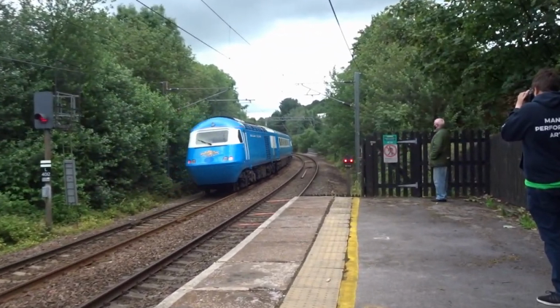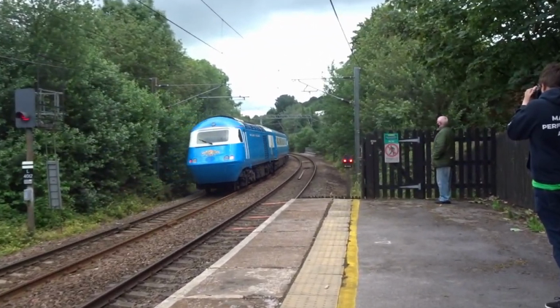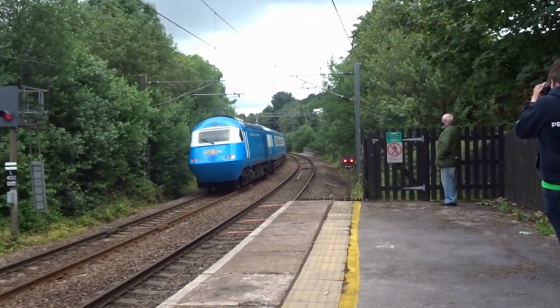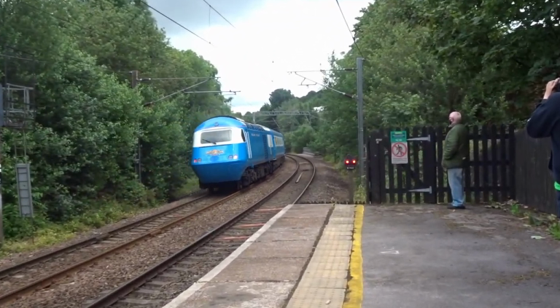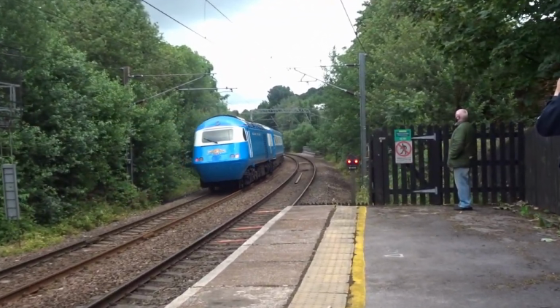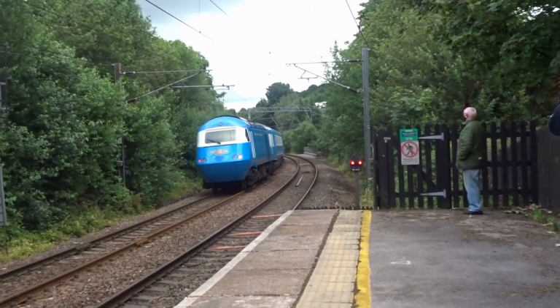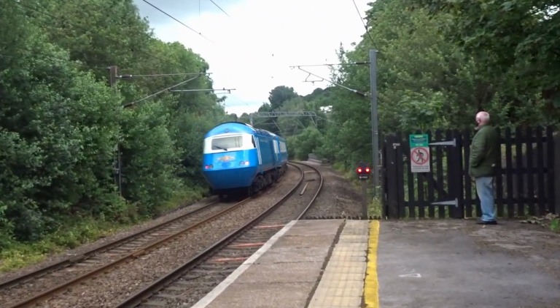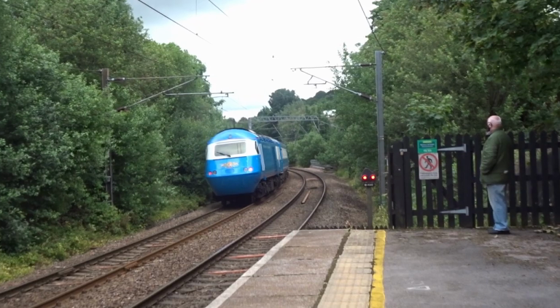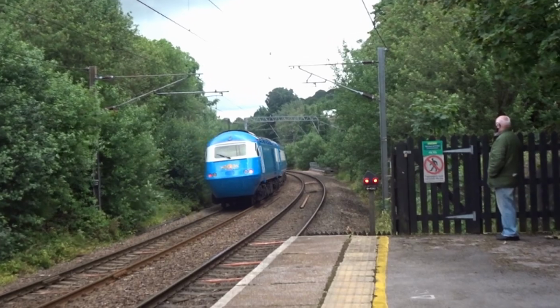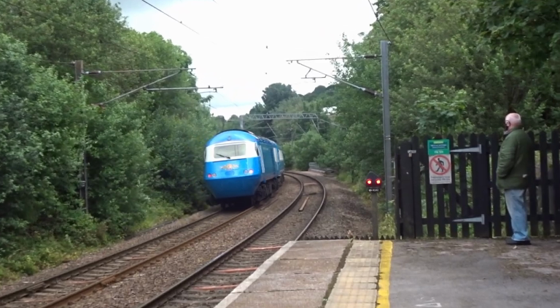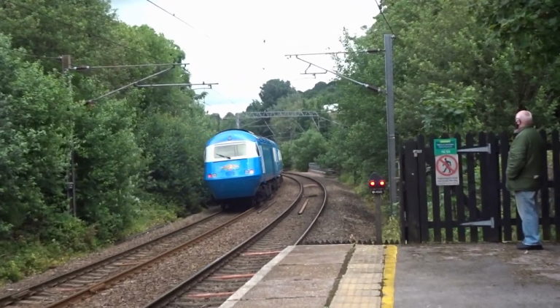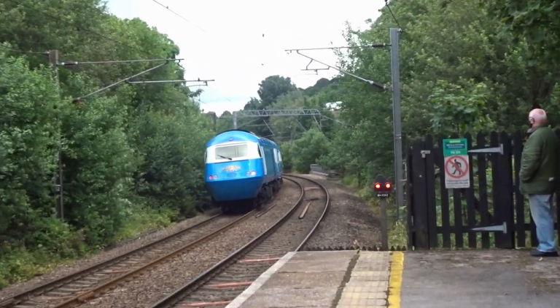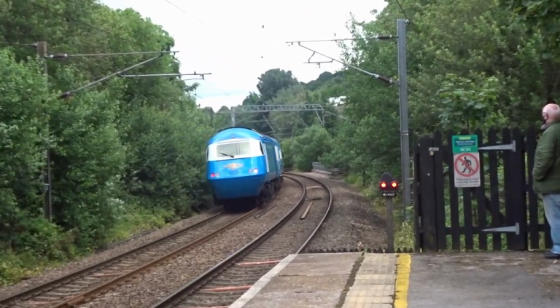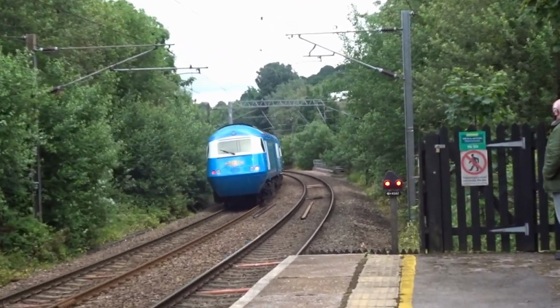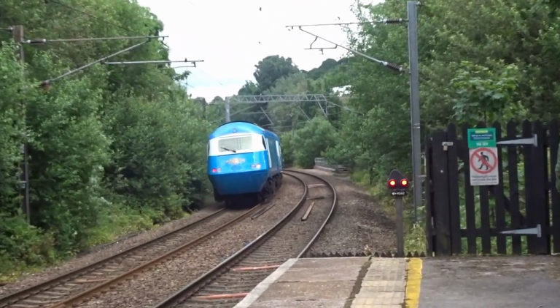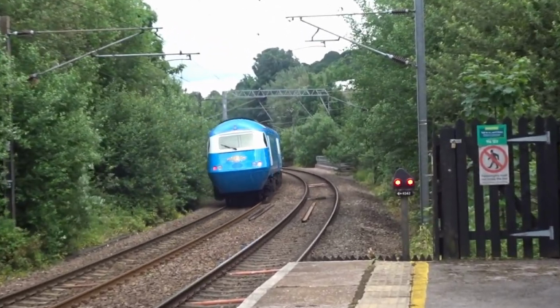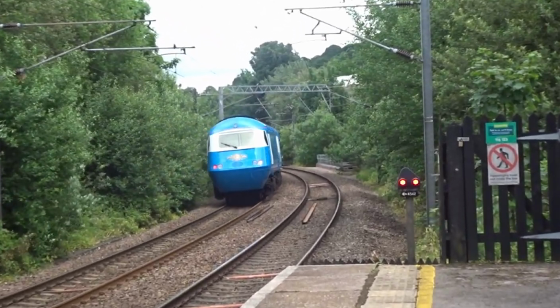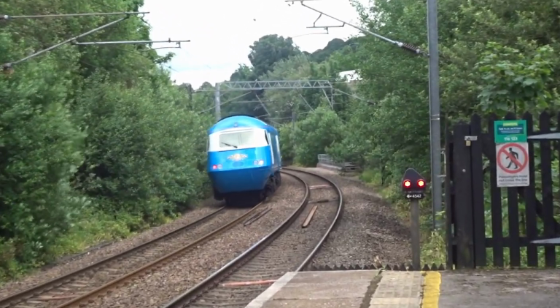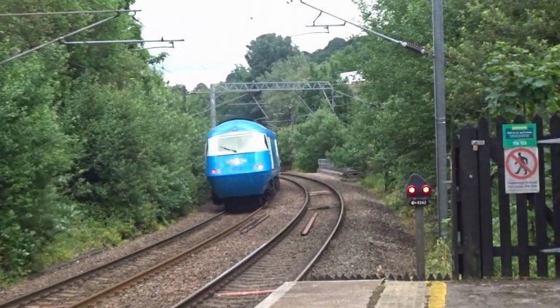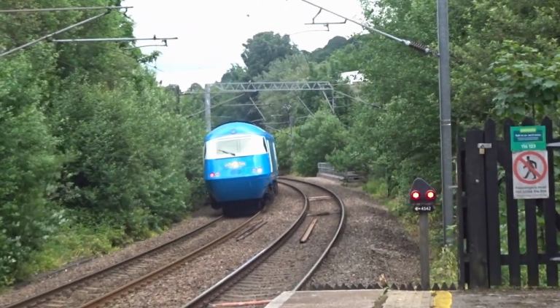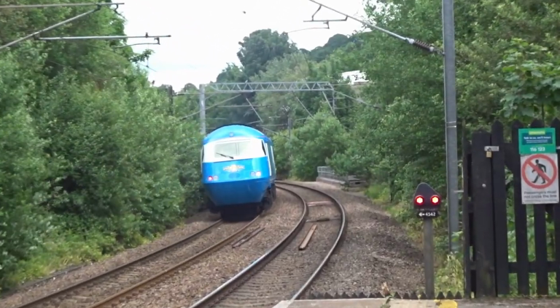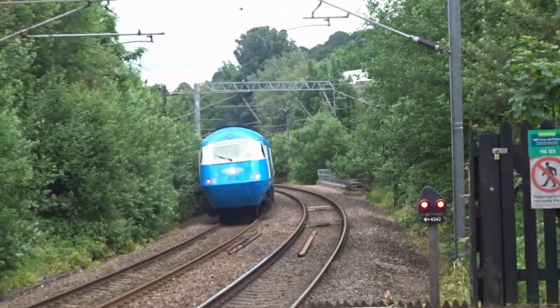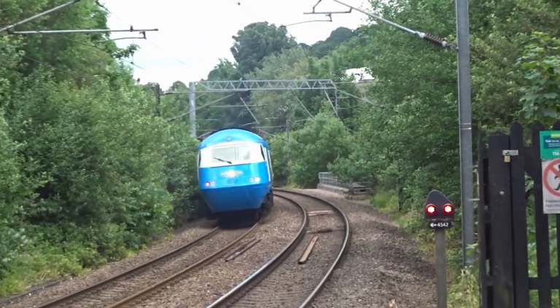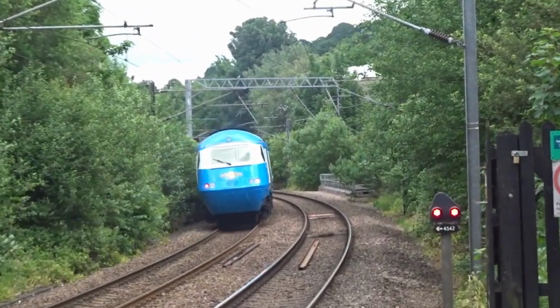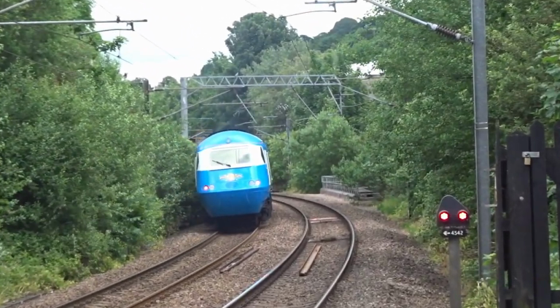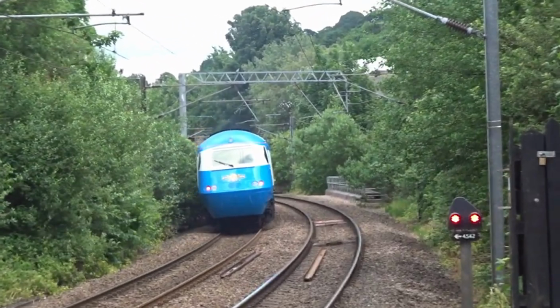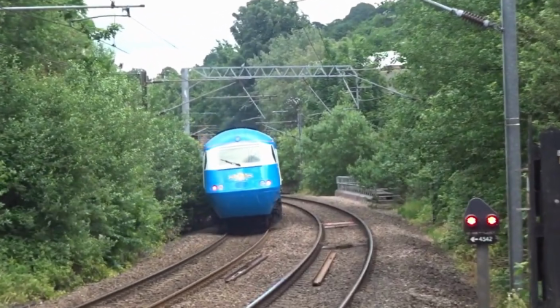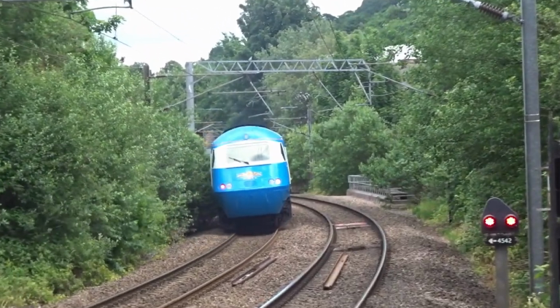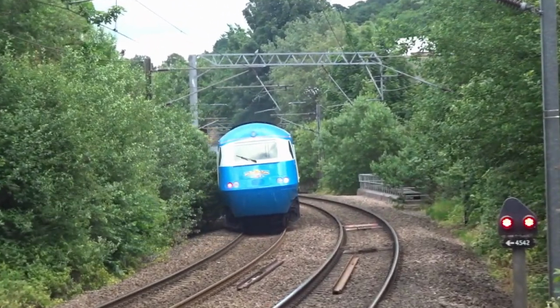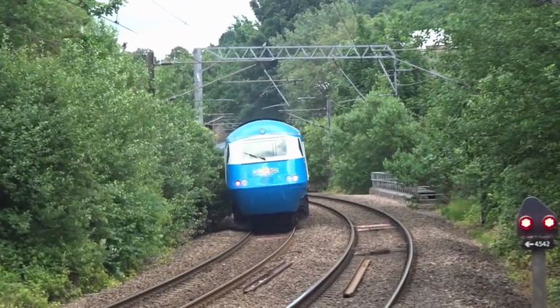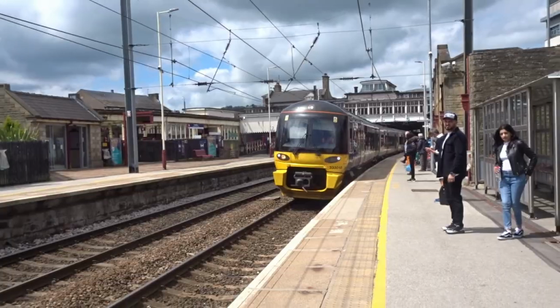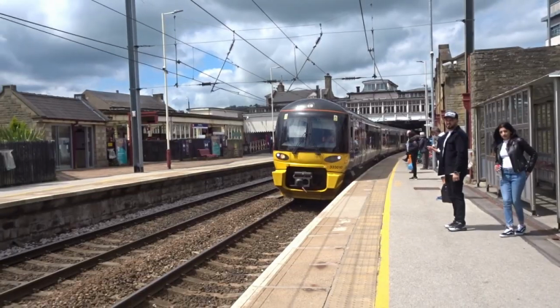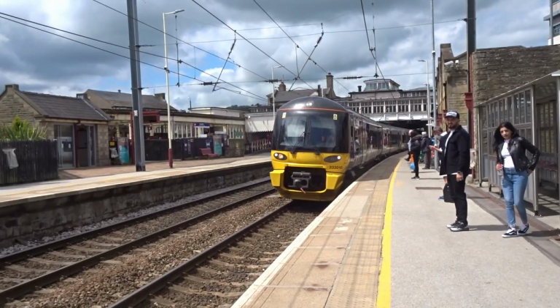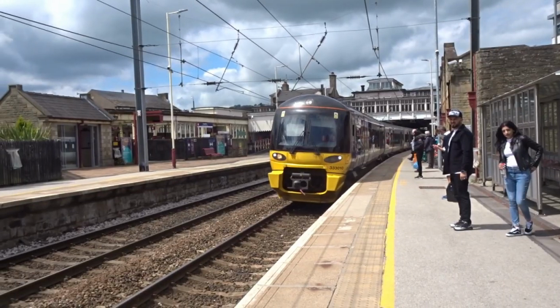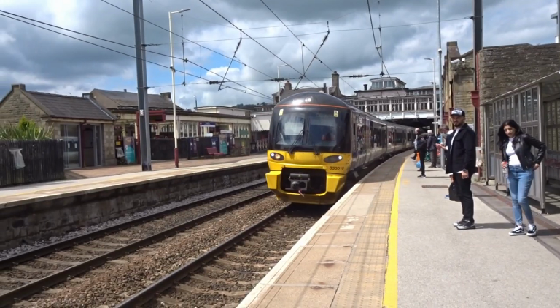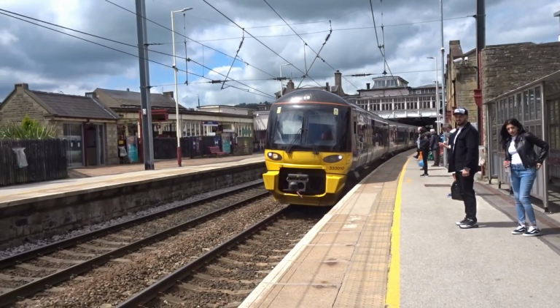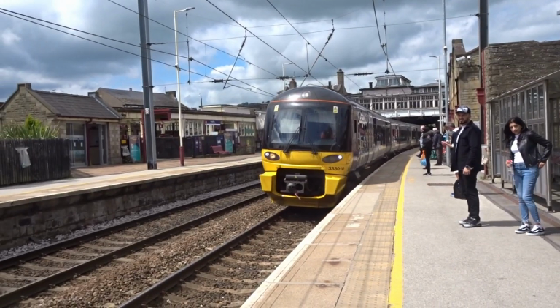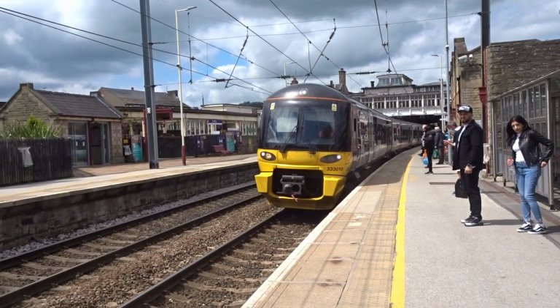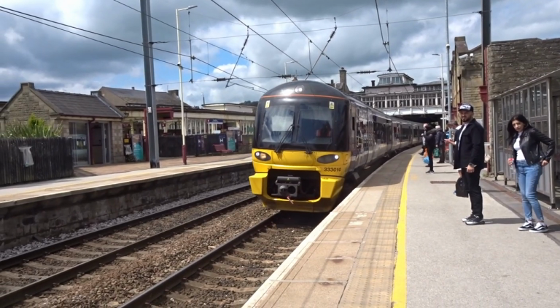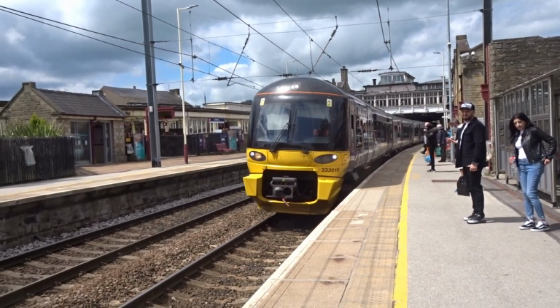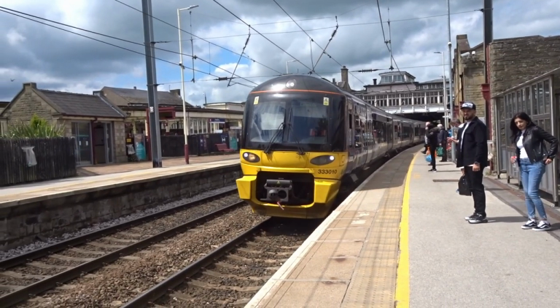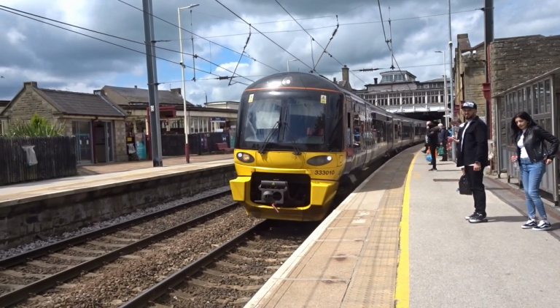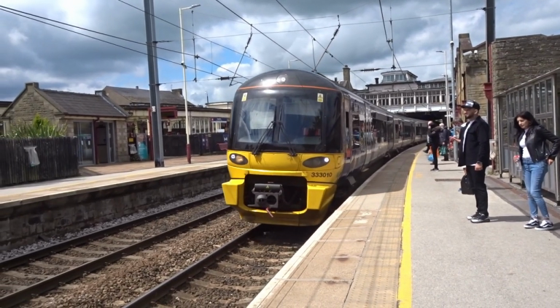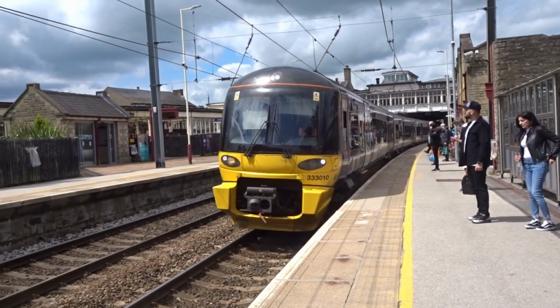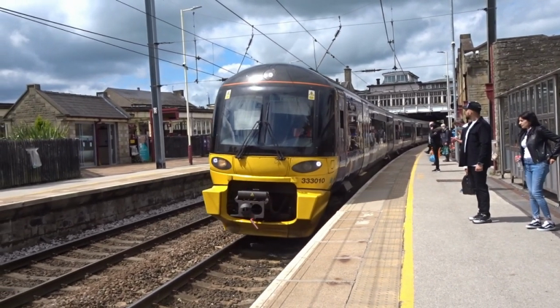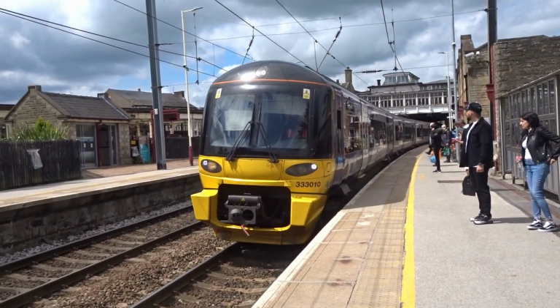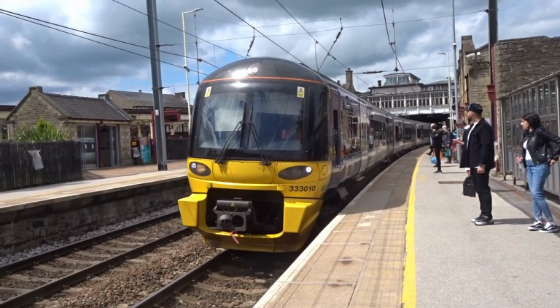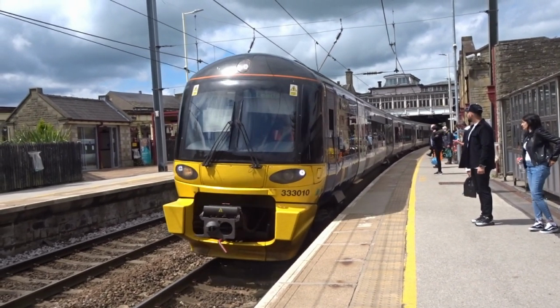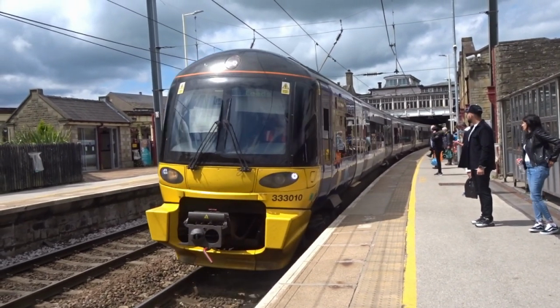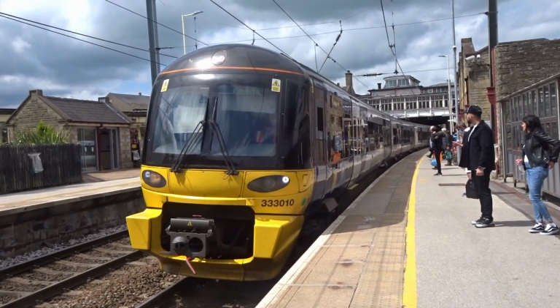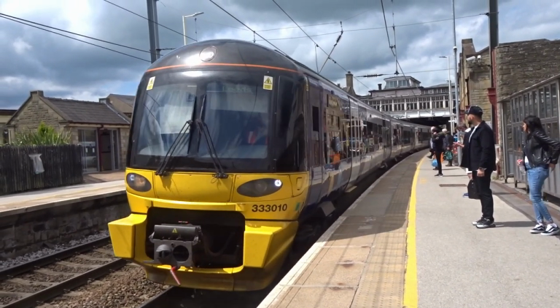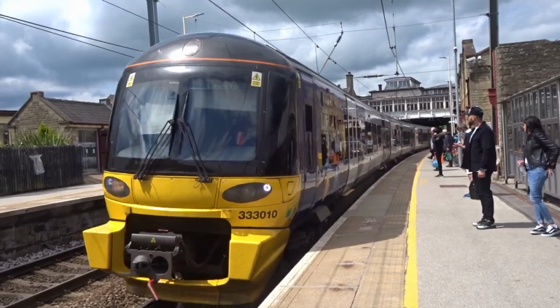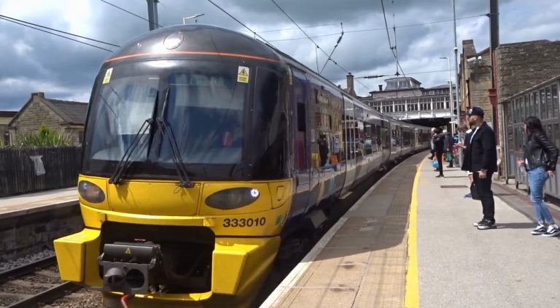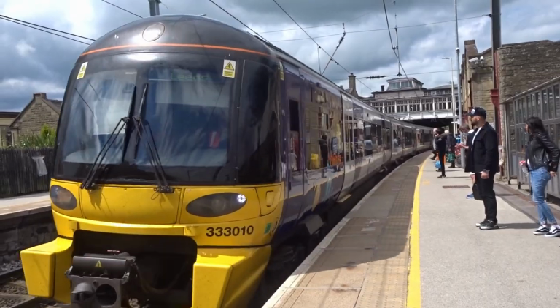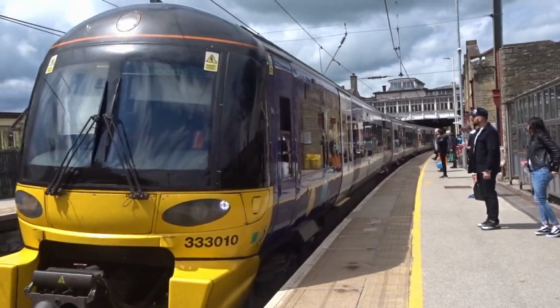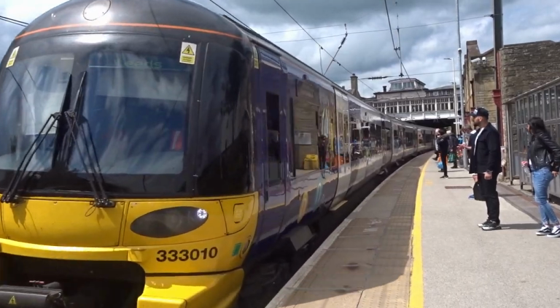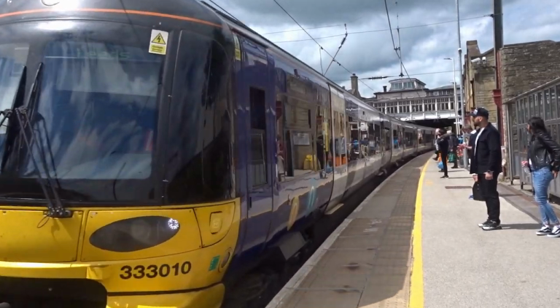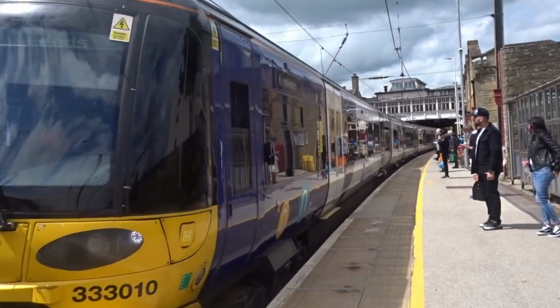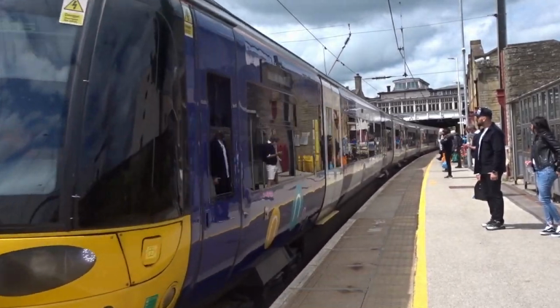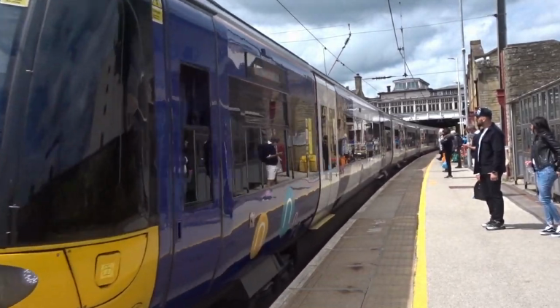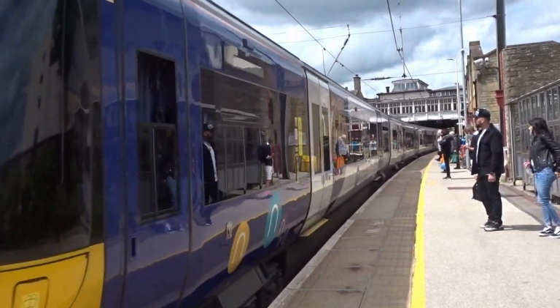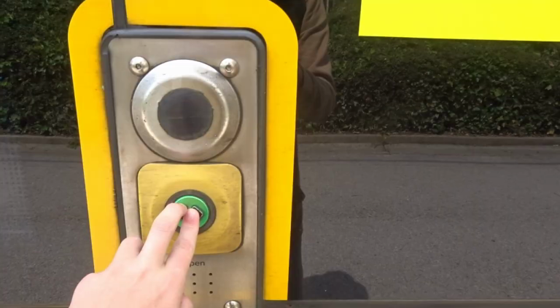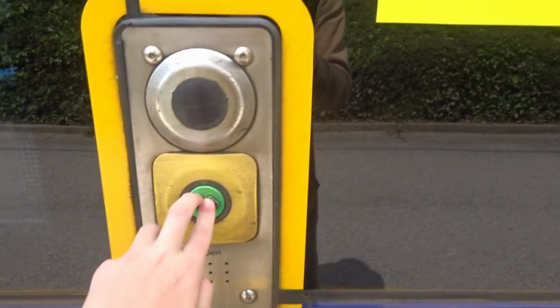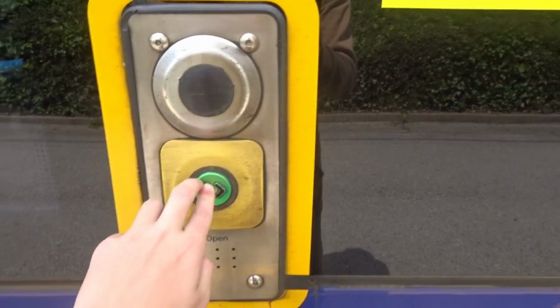After seeing the Midland Pullman shoot through Keighley, it was on to Northern 333010 taking us back to Leeds.